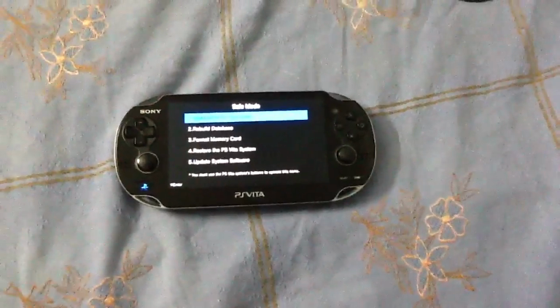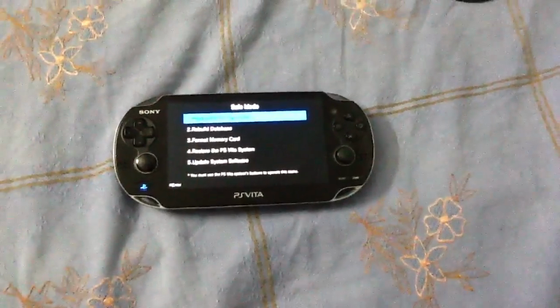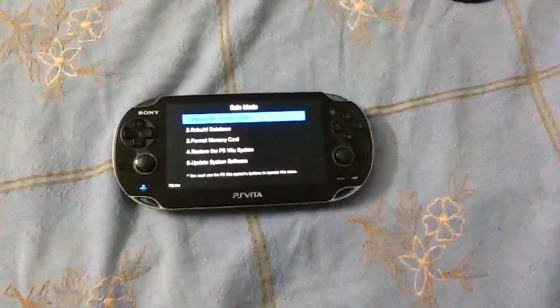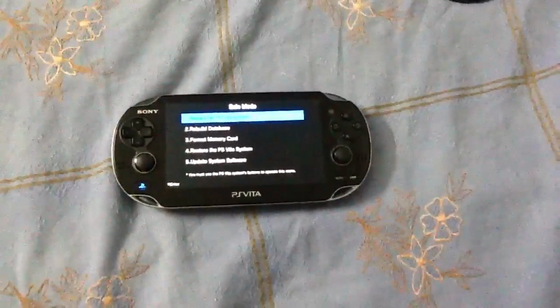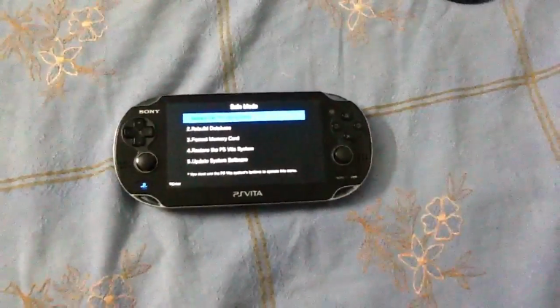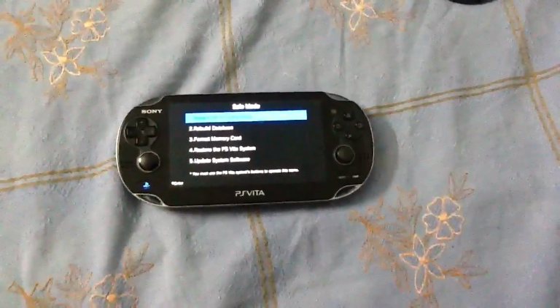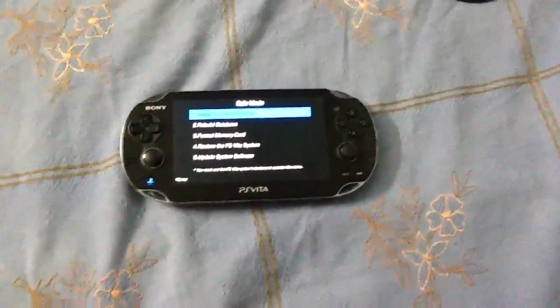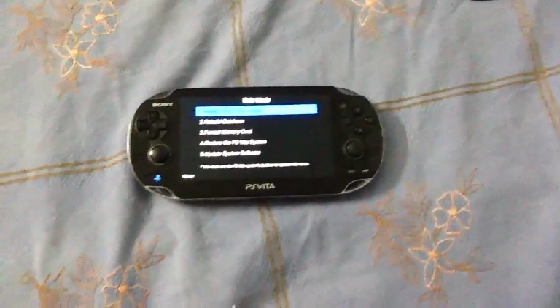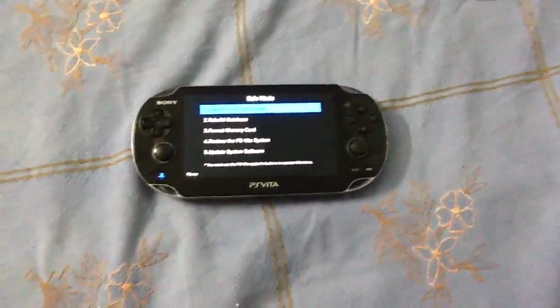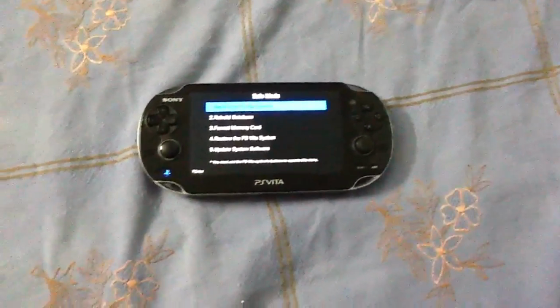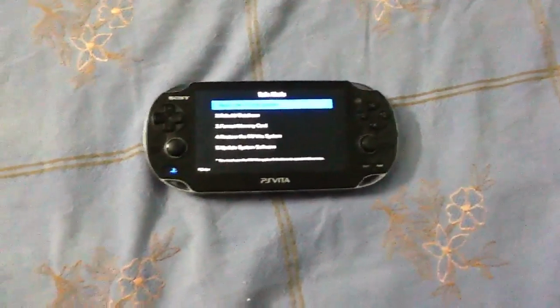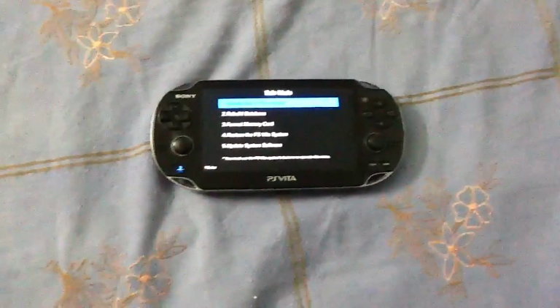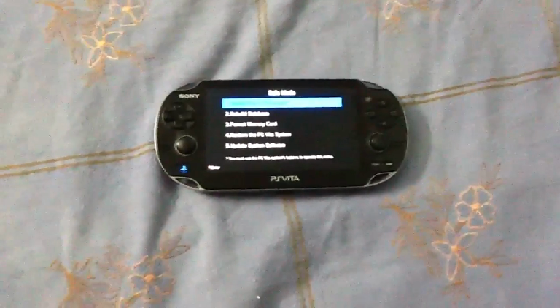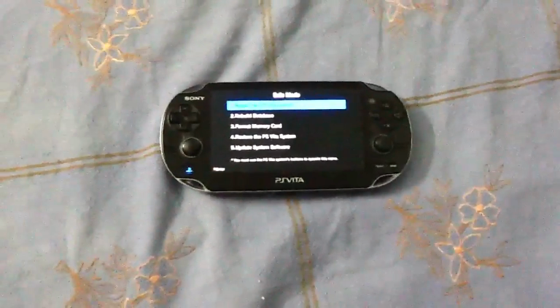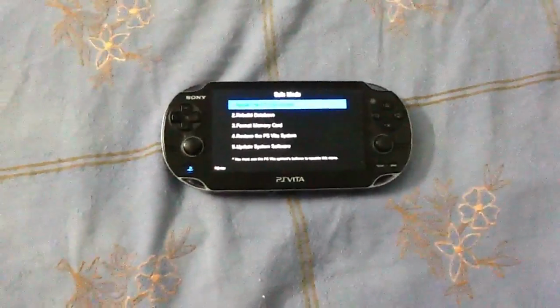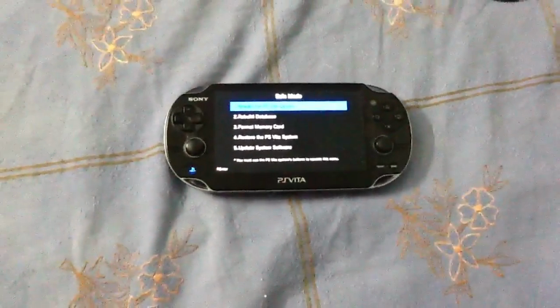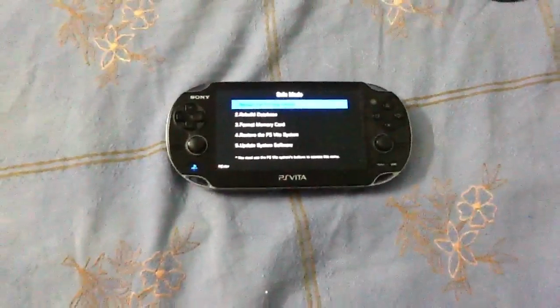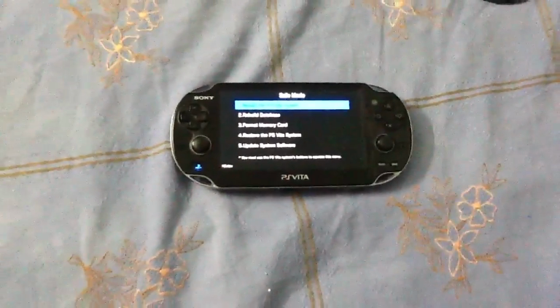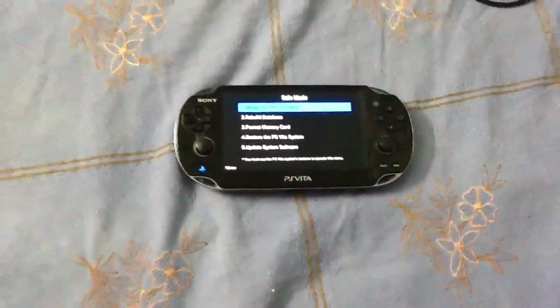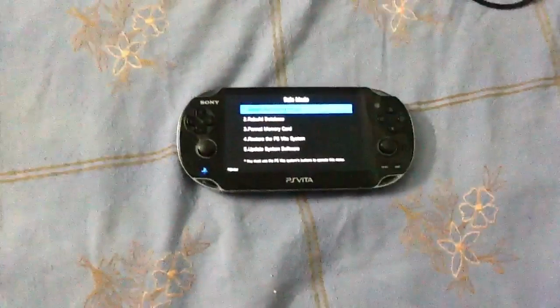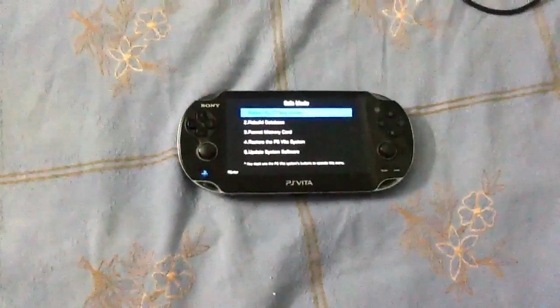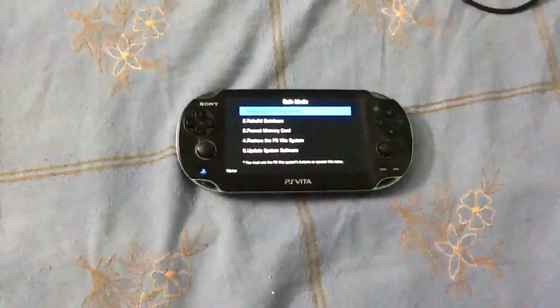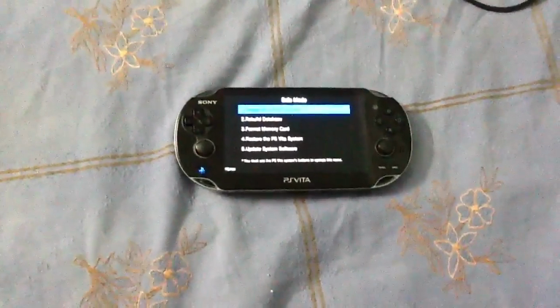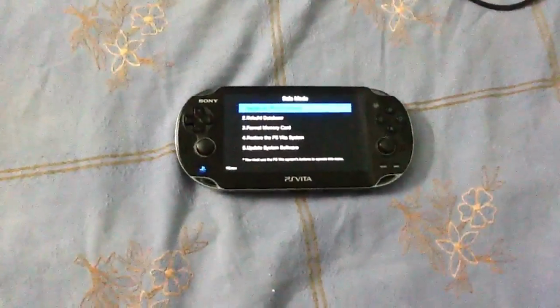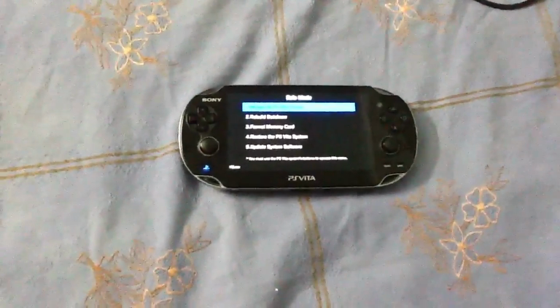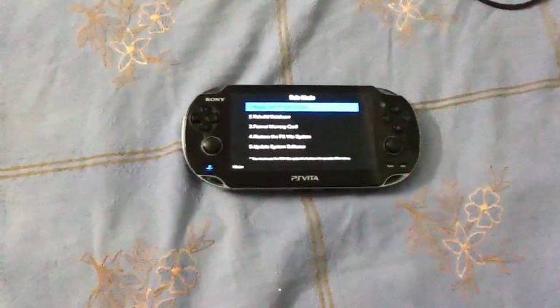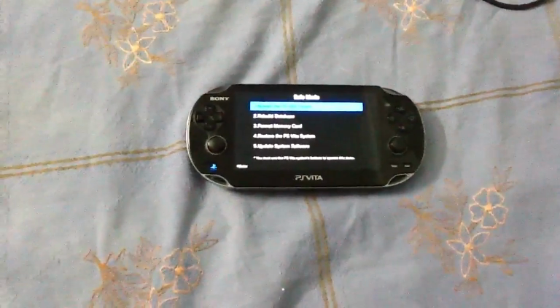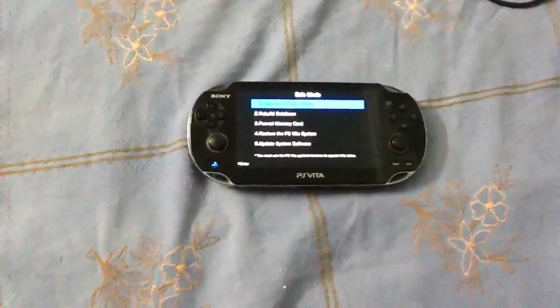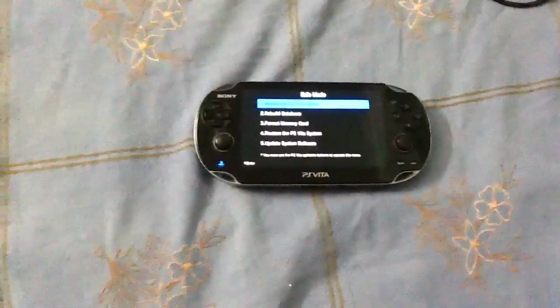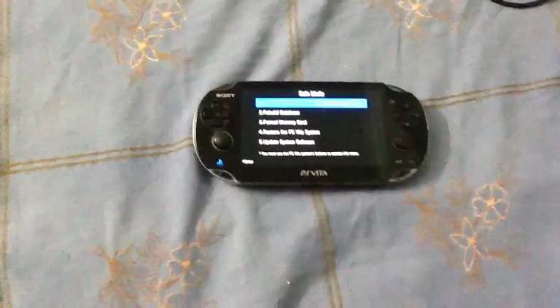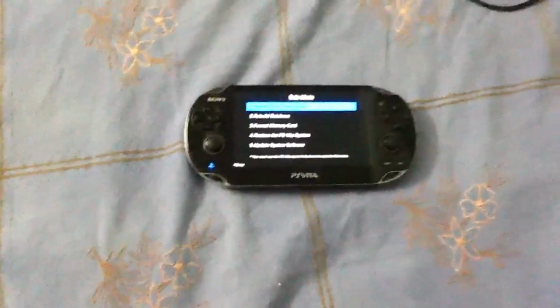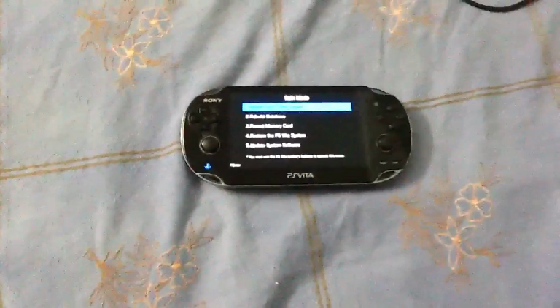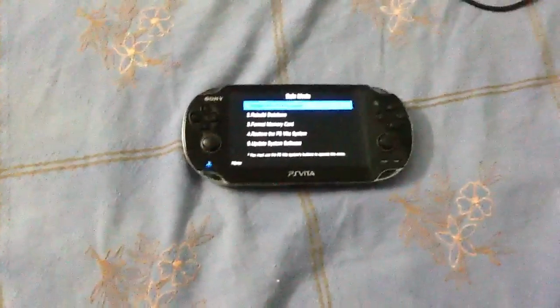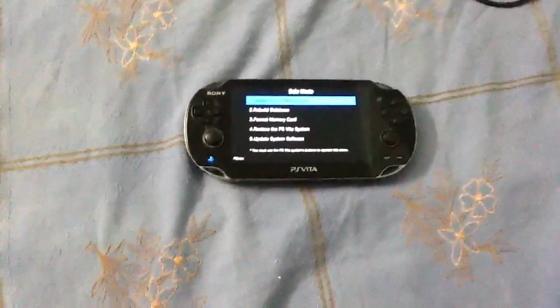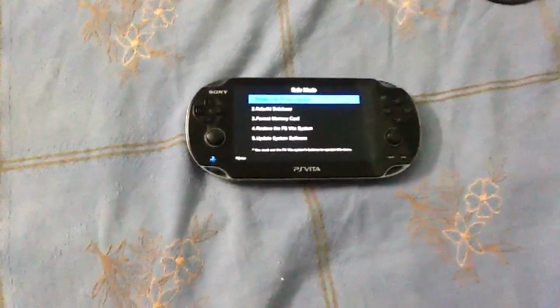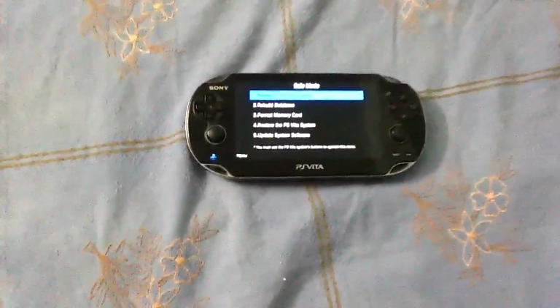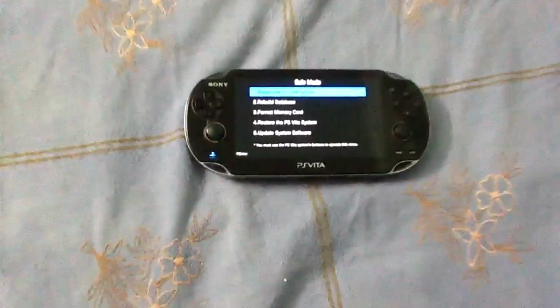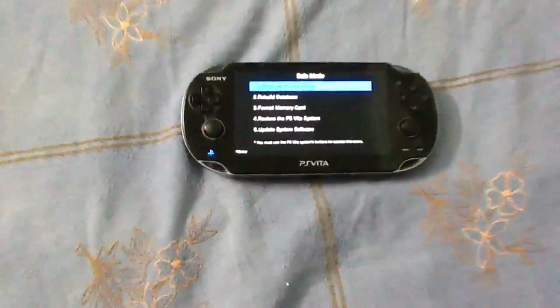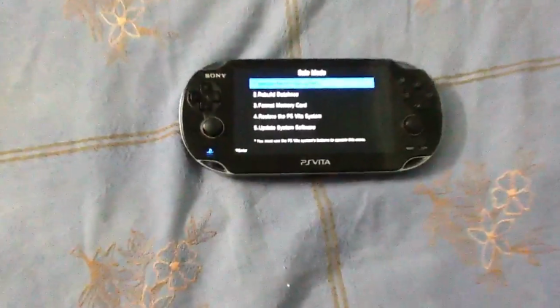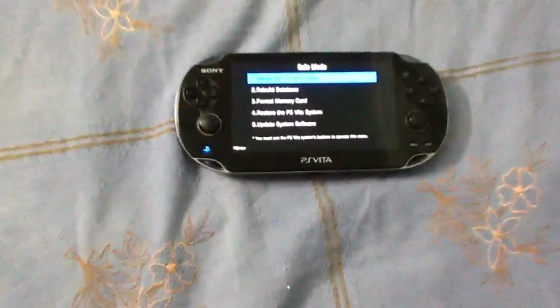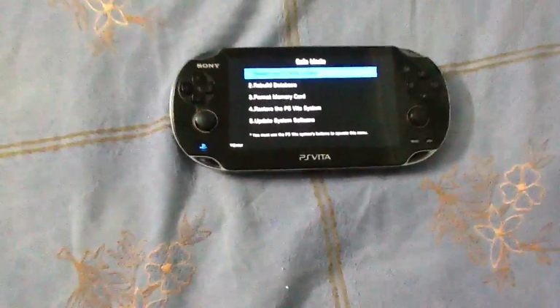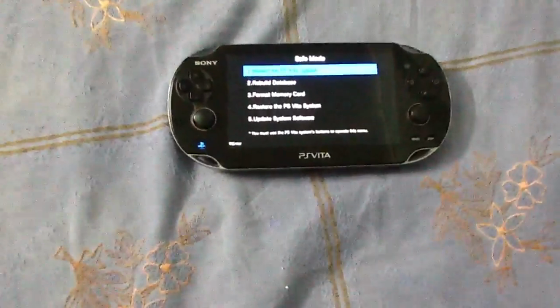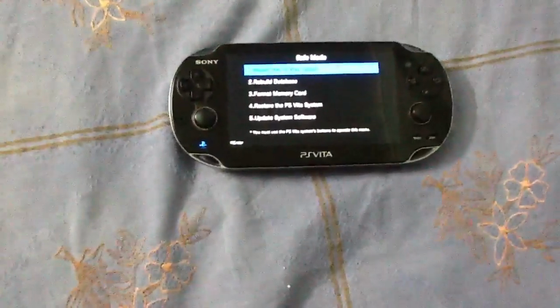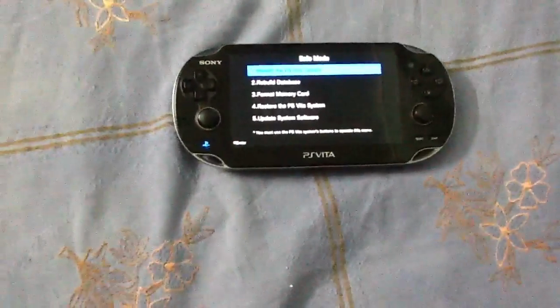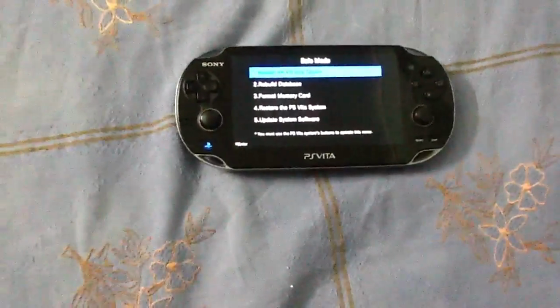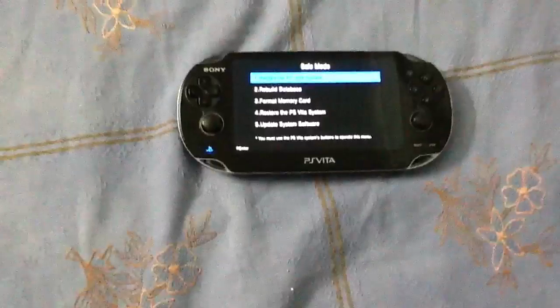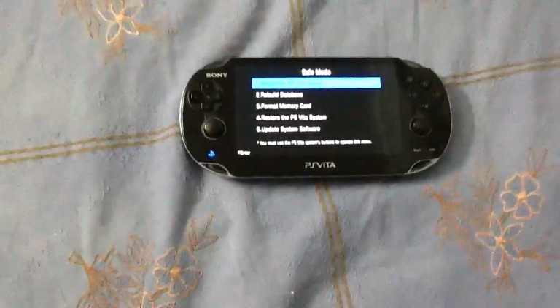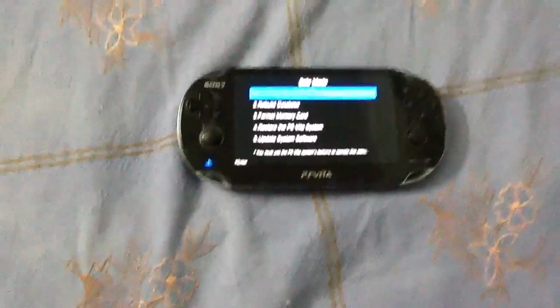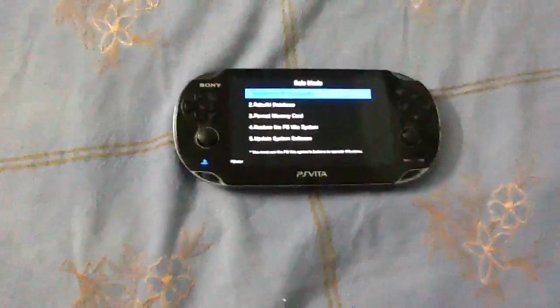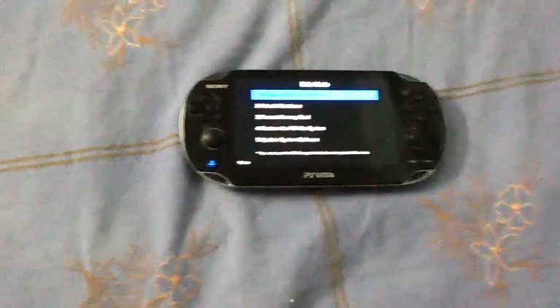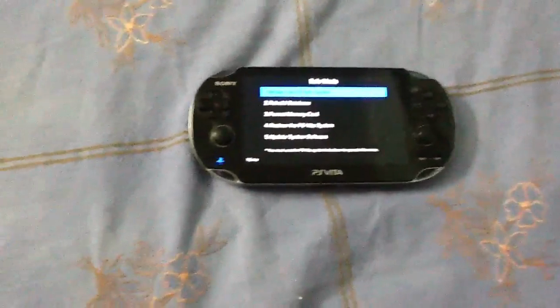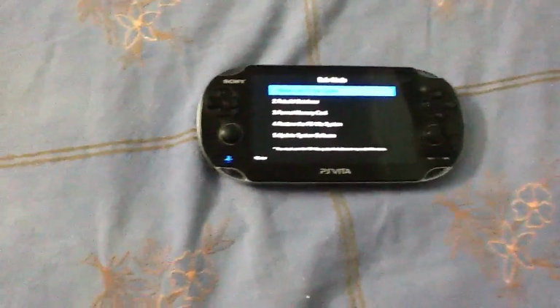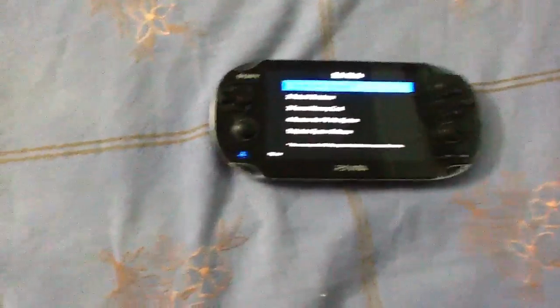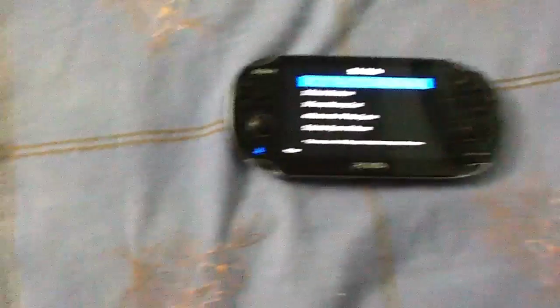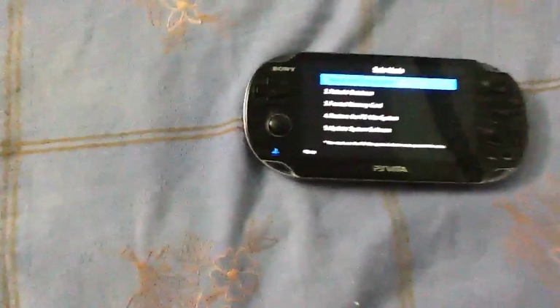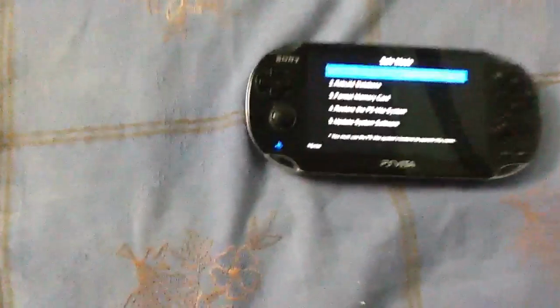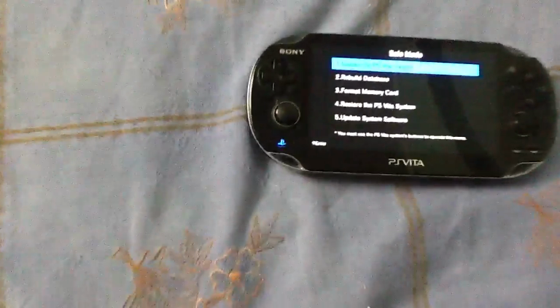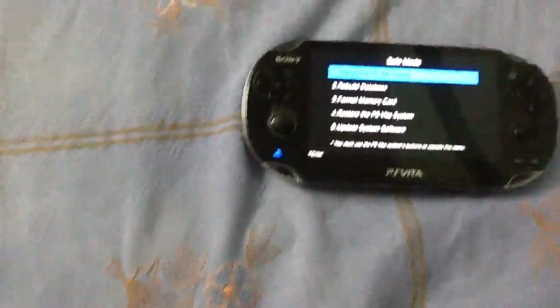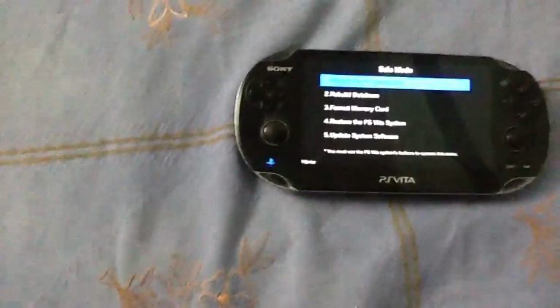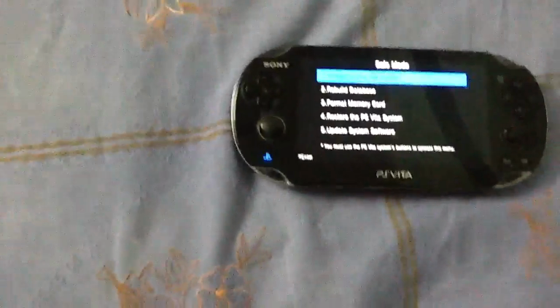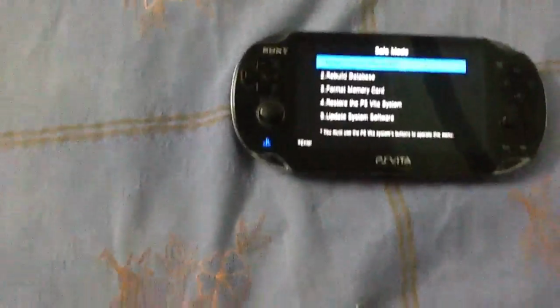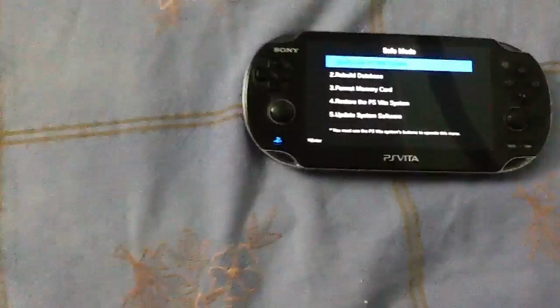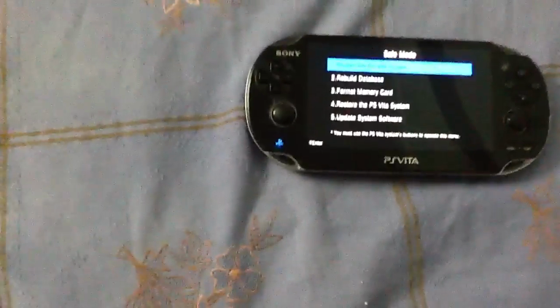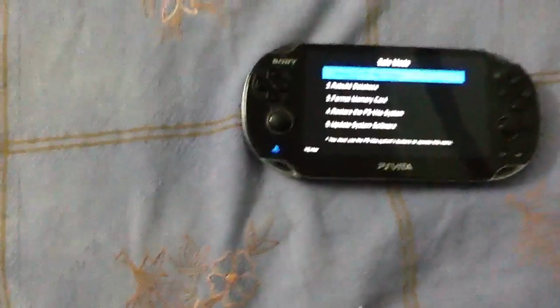Hello everybody. Today I am going to tell you how to fix PS Vita blue light of death if something like this happens.